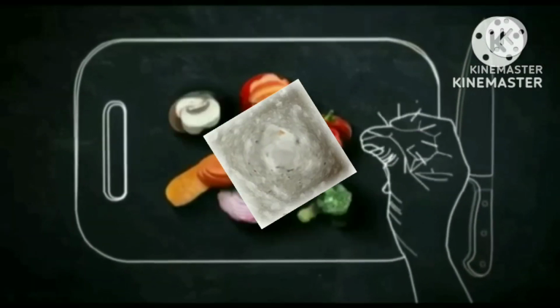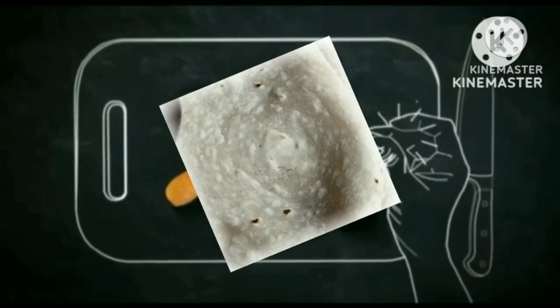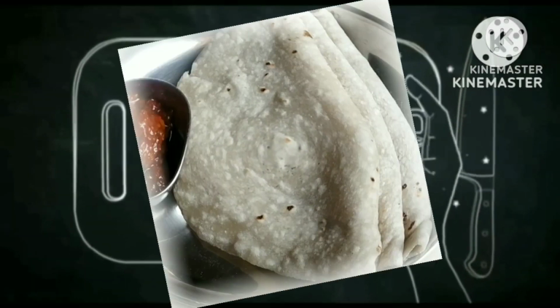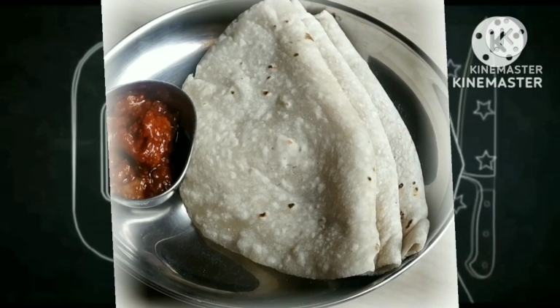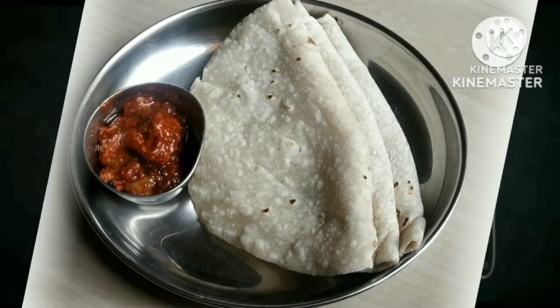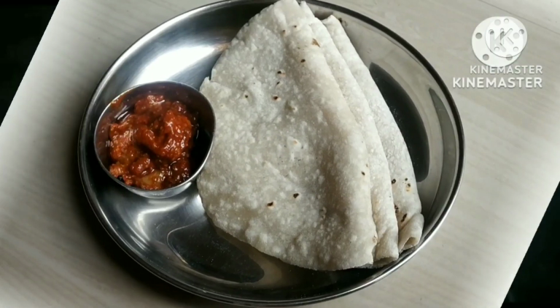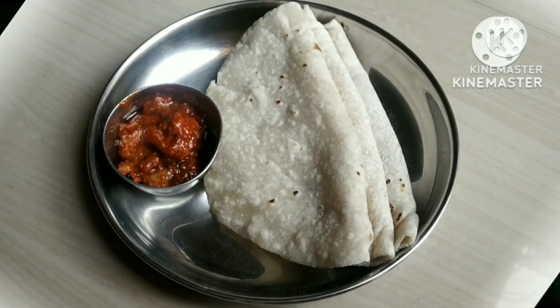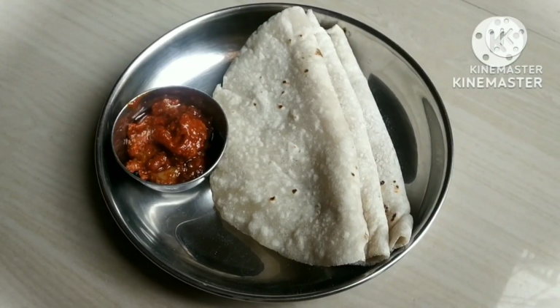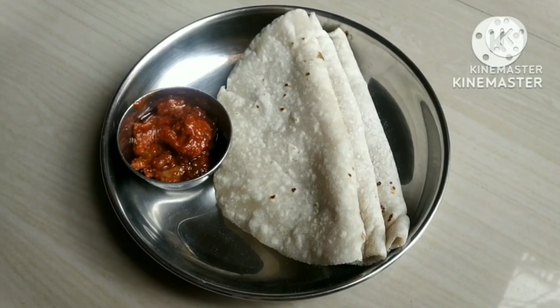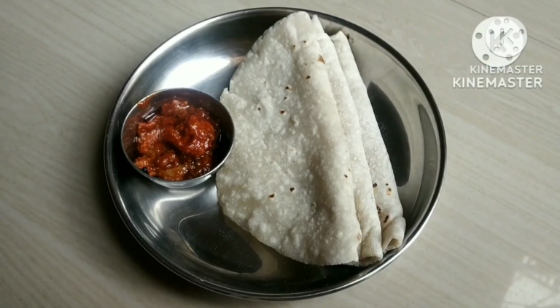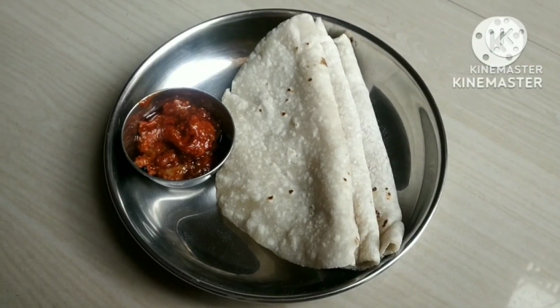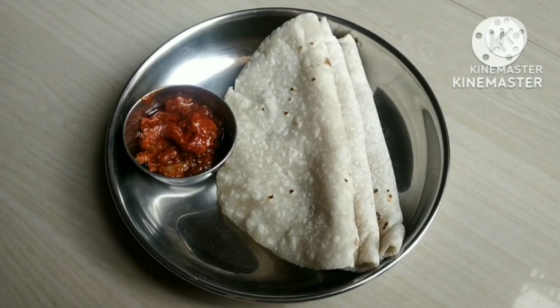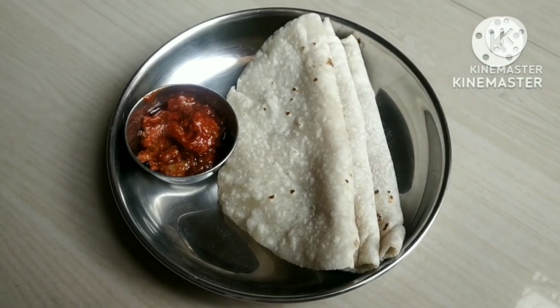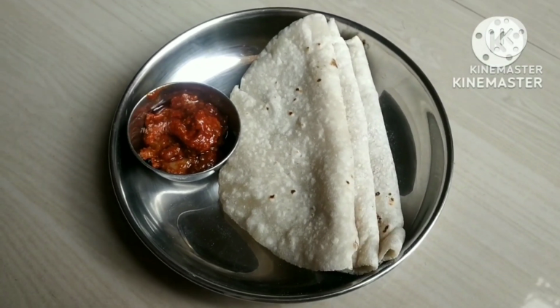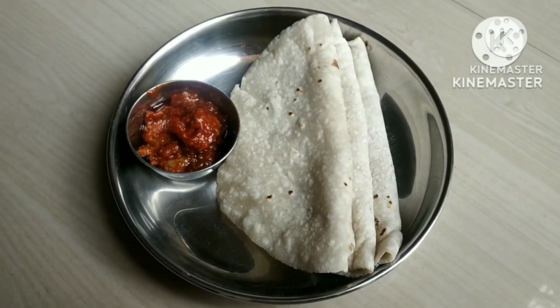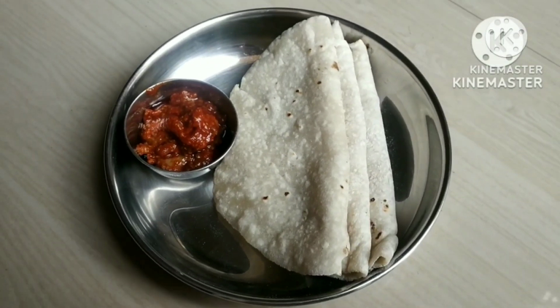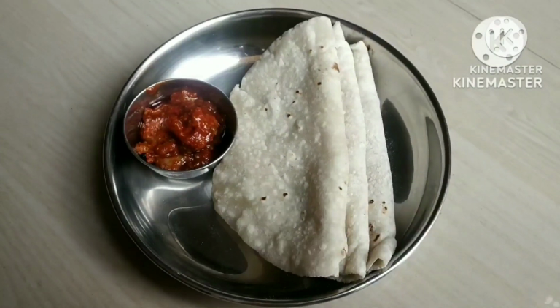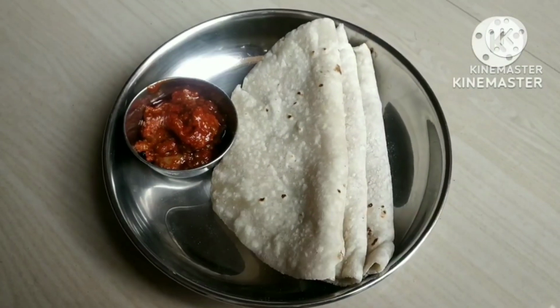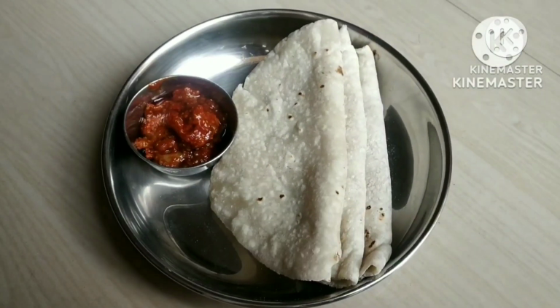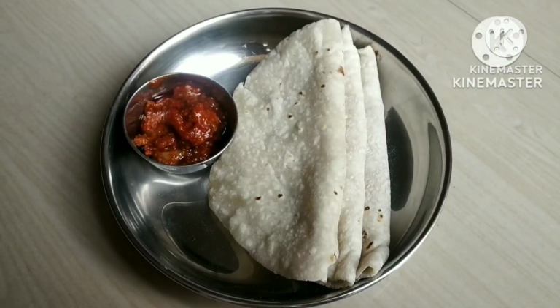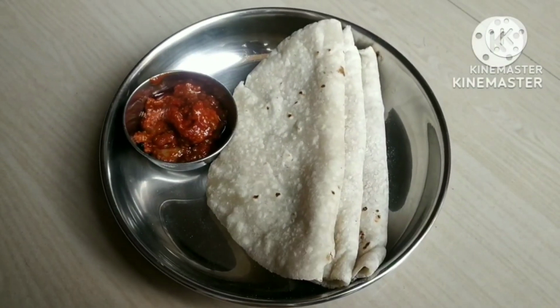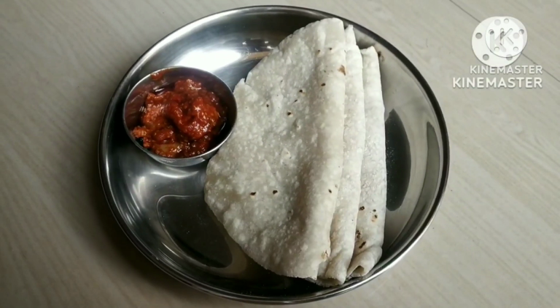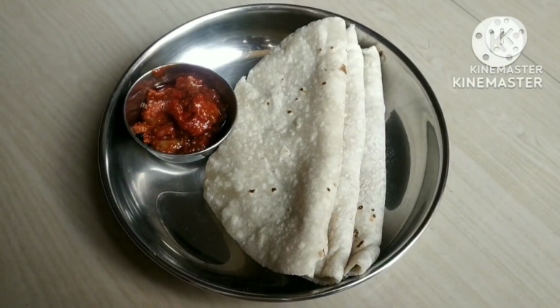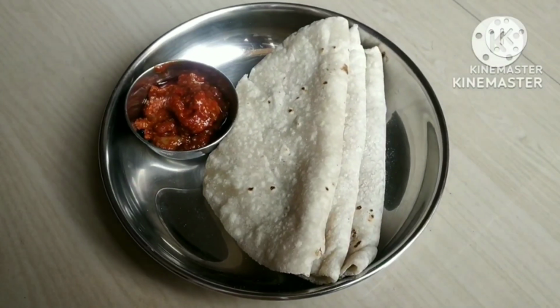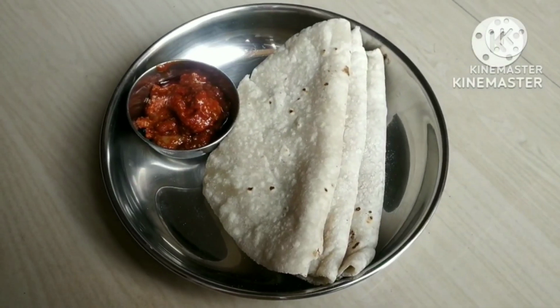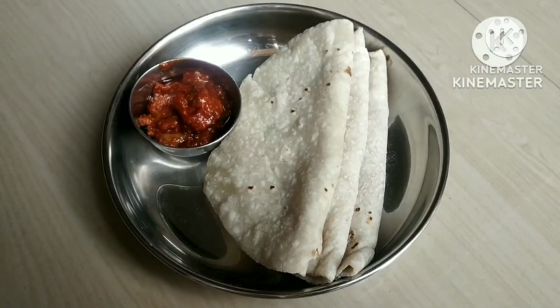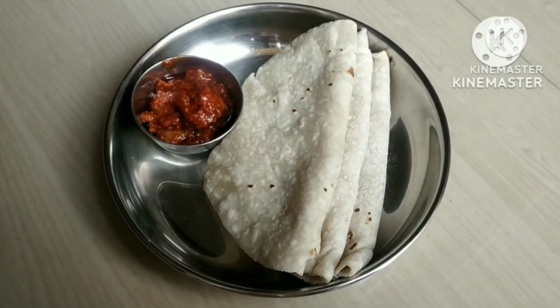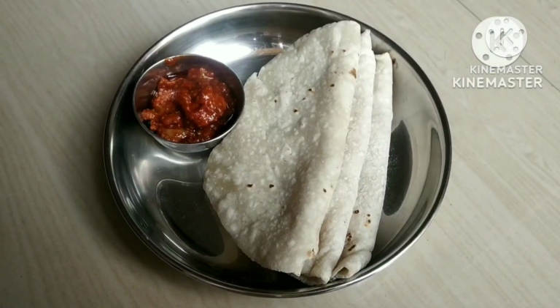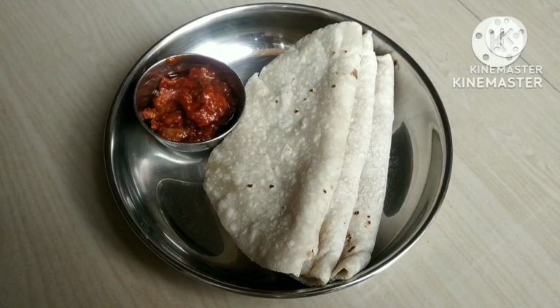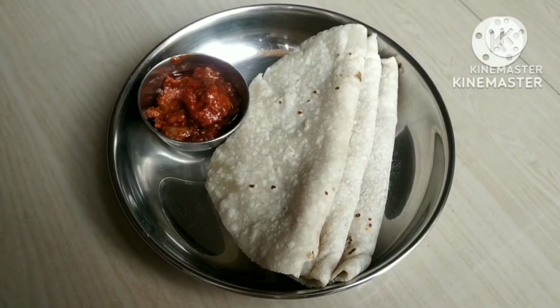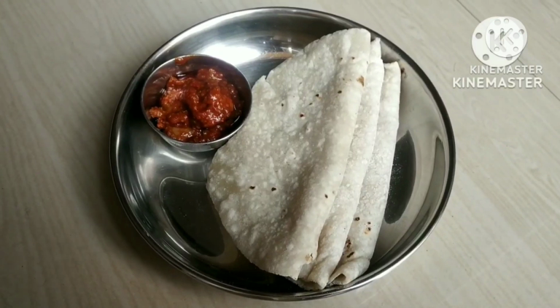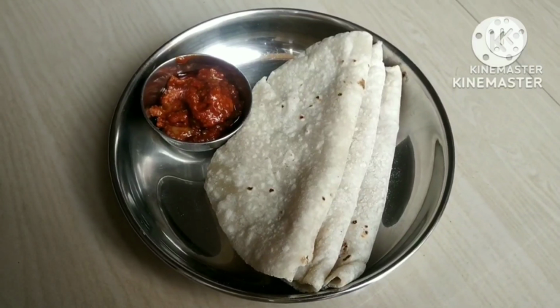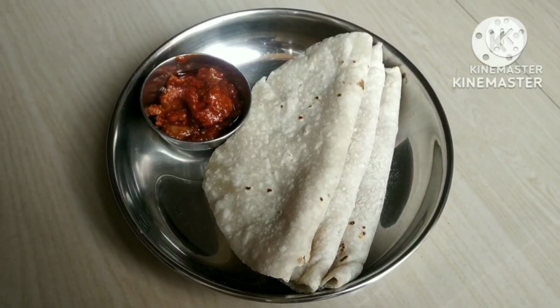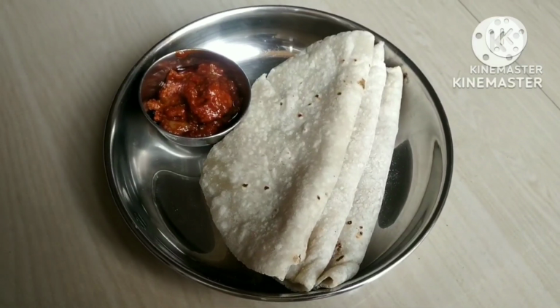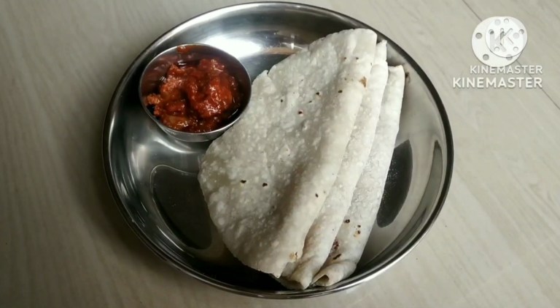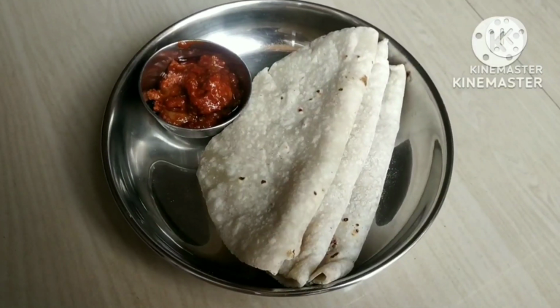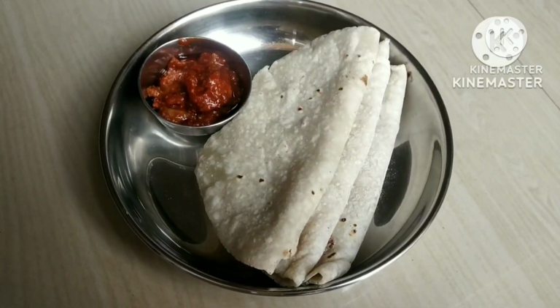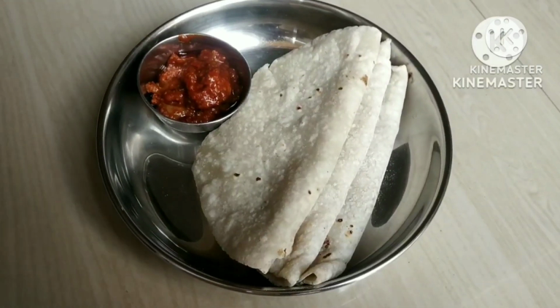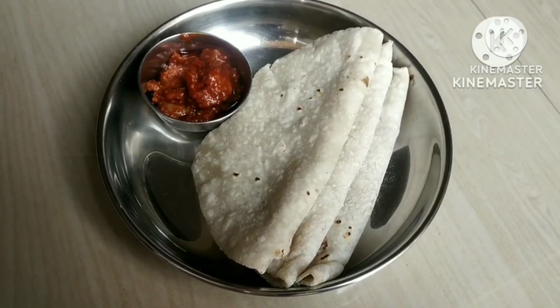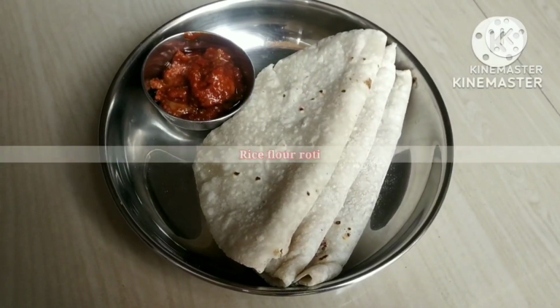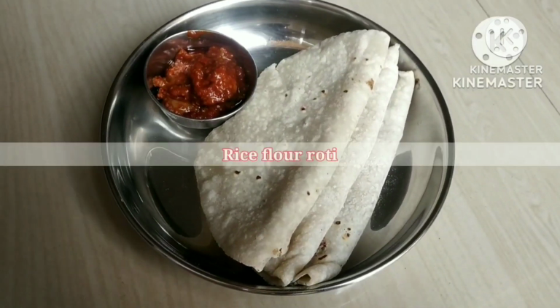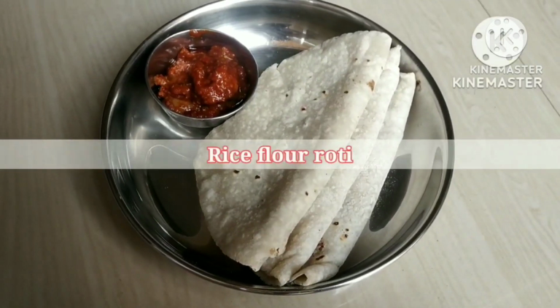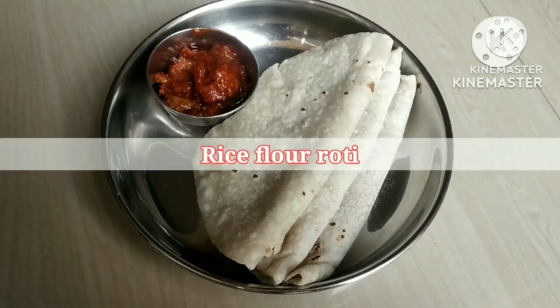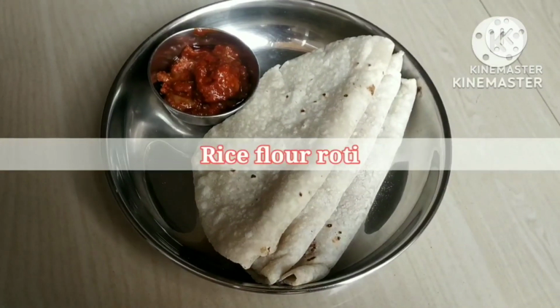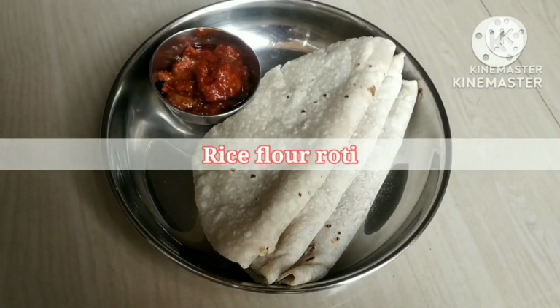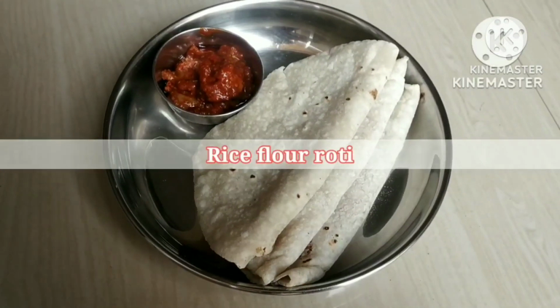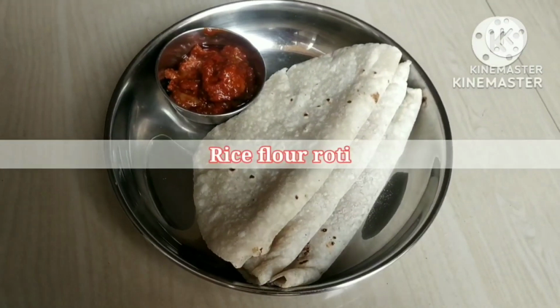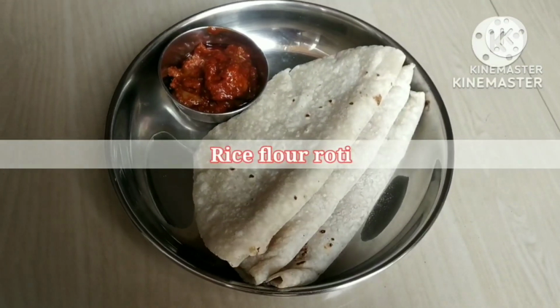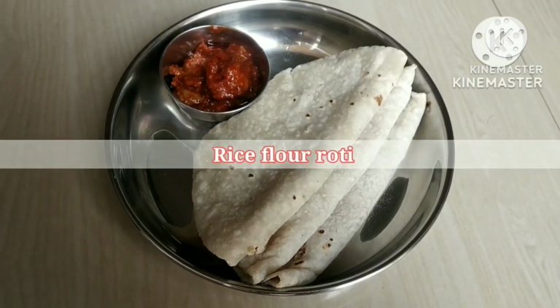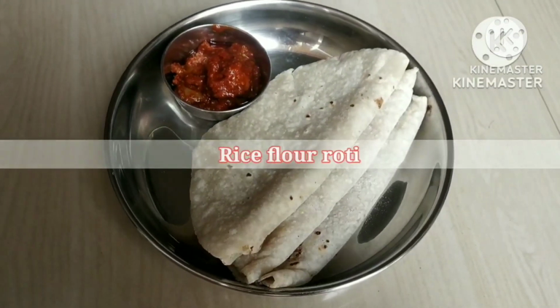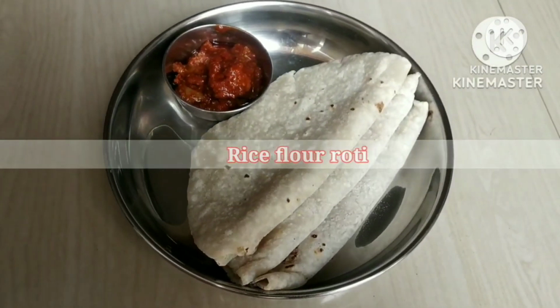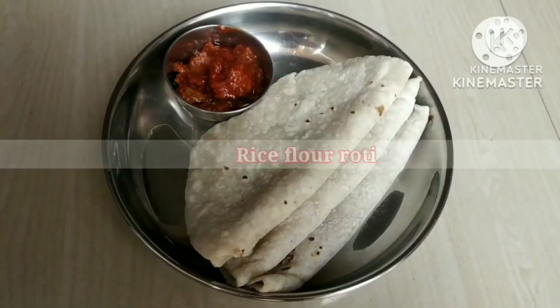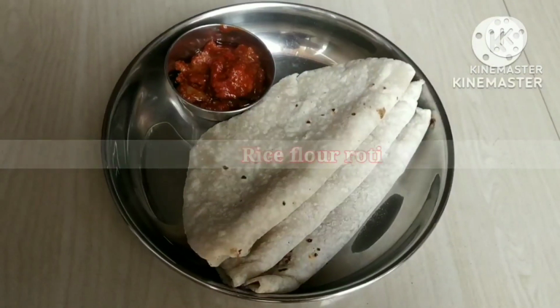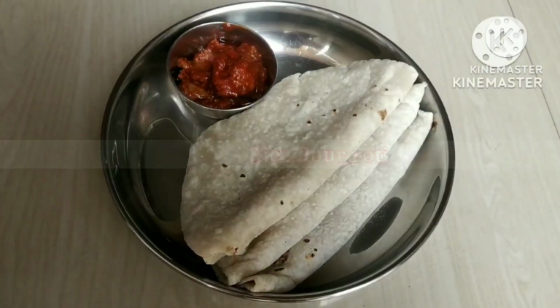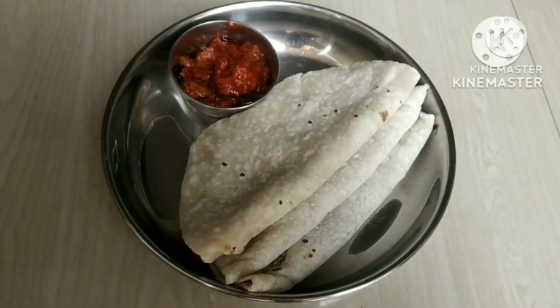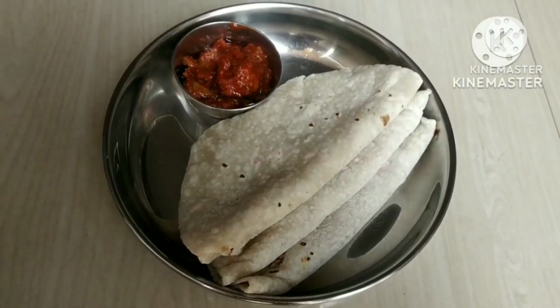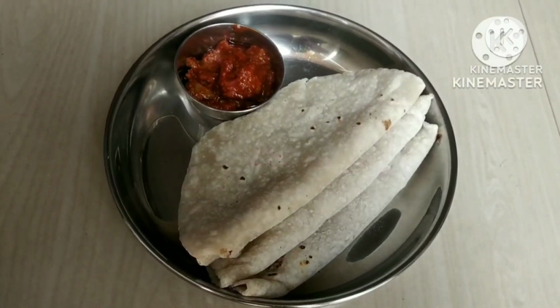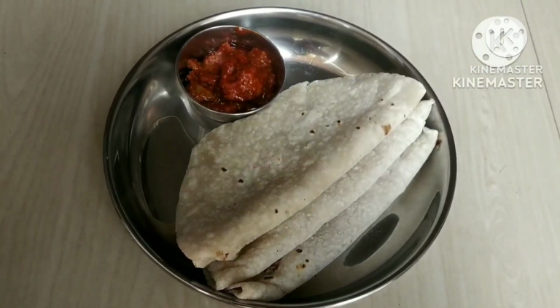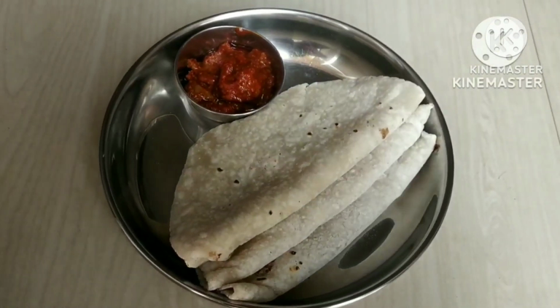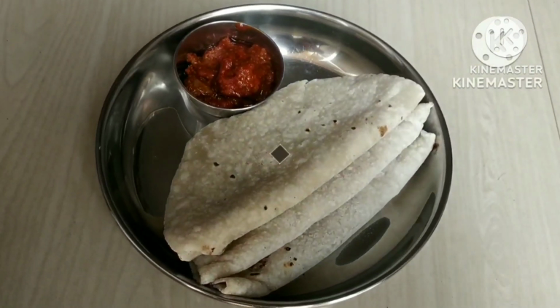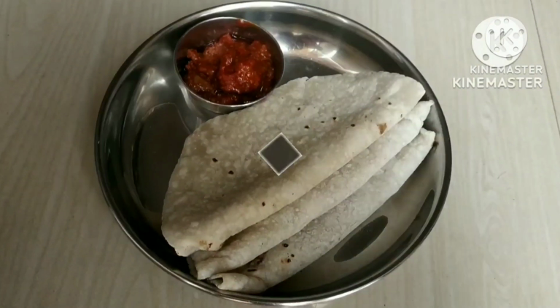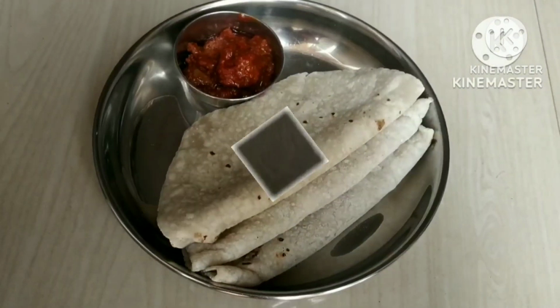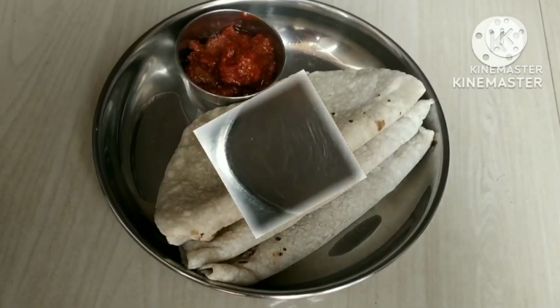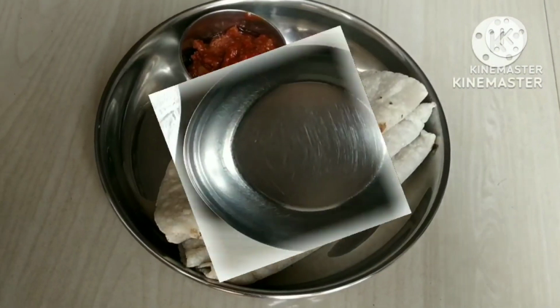Hello everyone, welcome to Niki's Kitchen. Today we will make rice flour roti. Let's start with this.